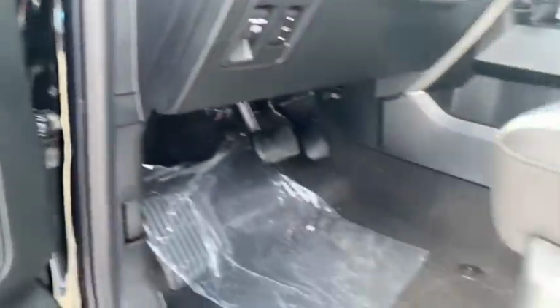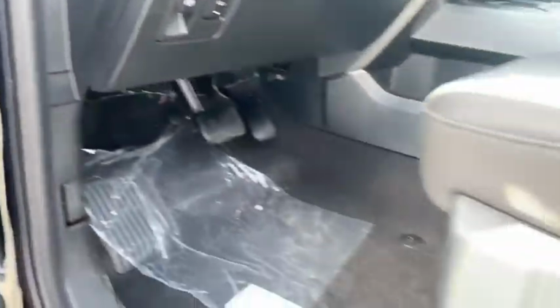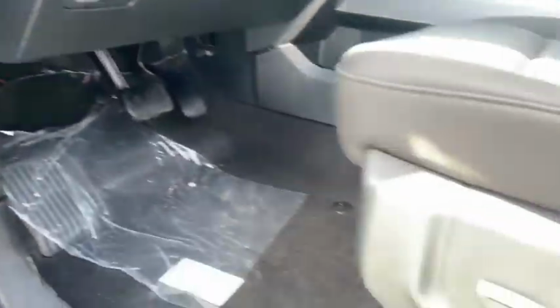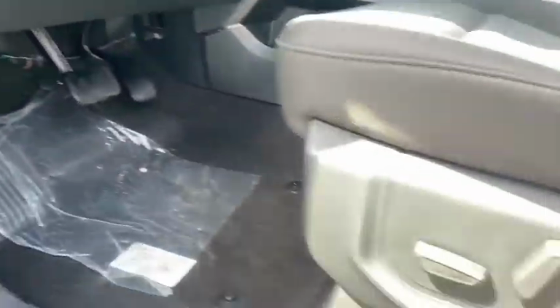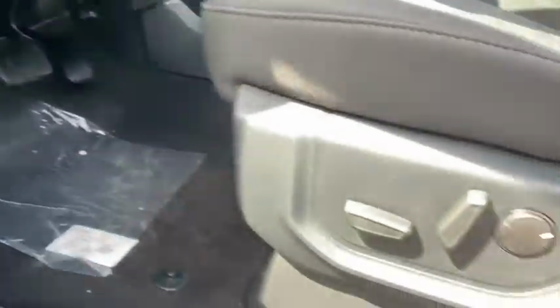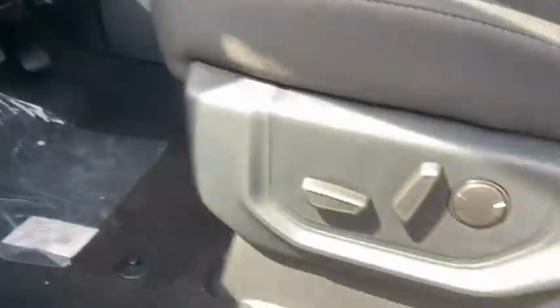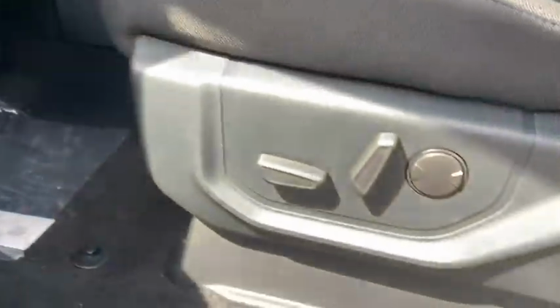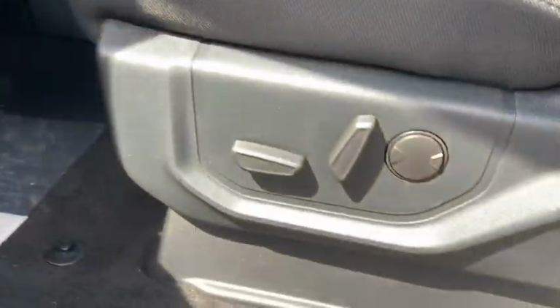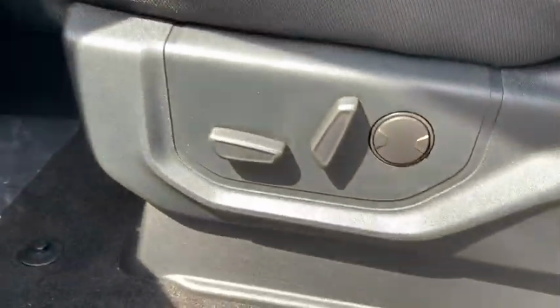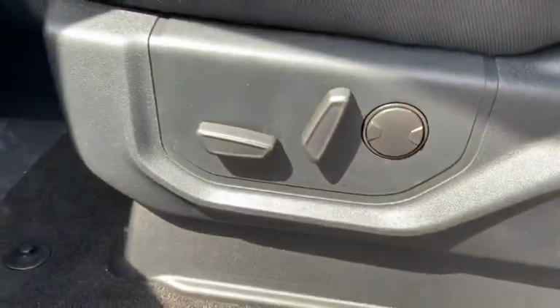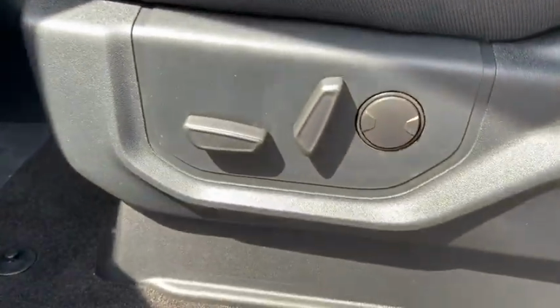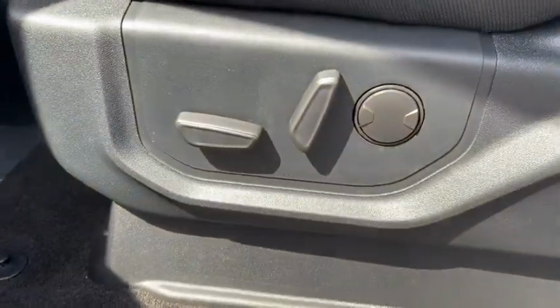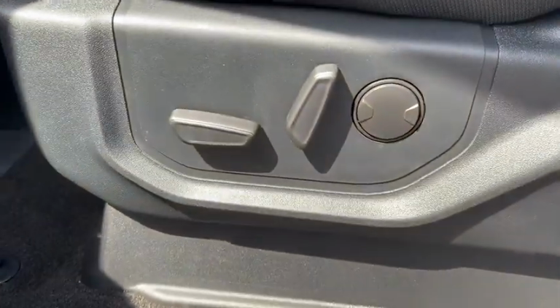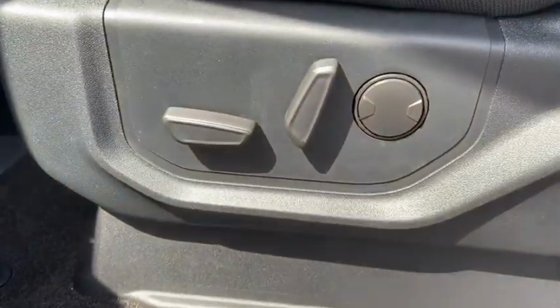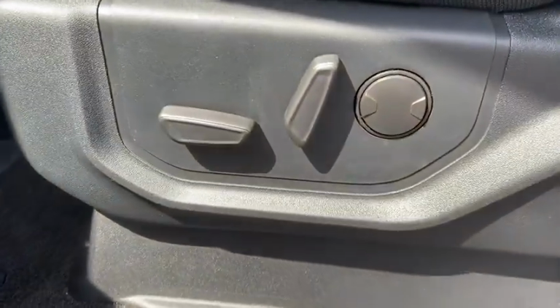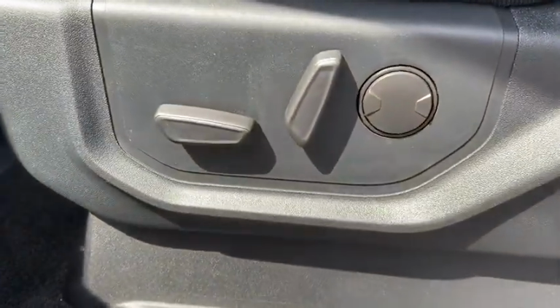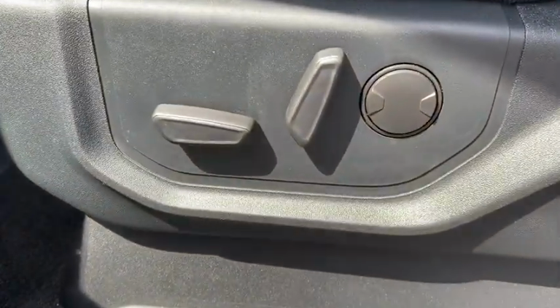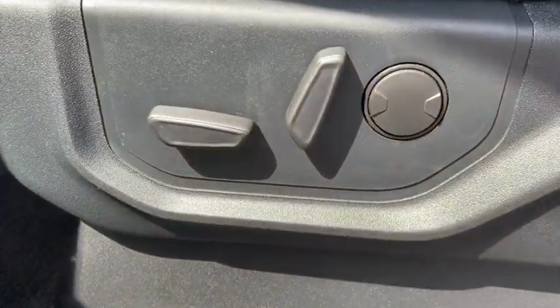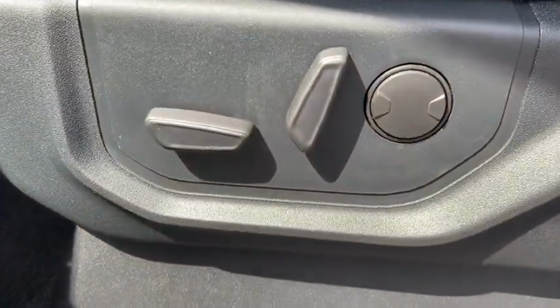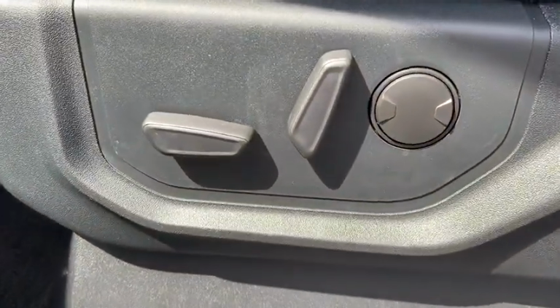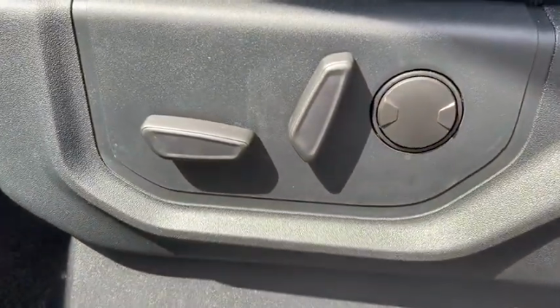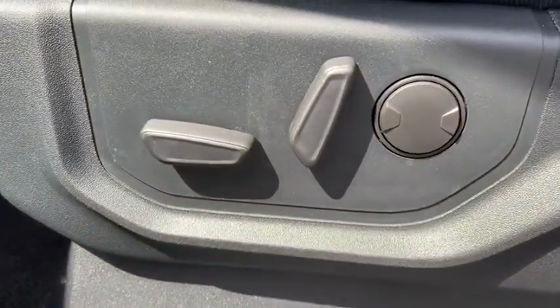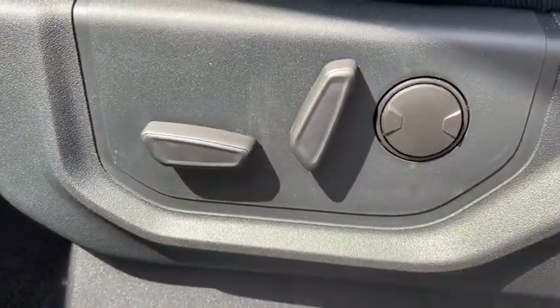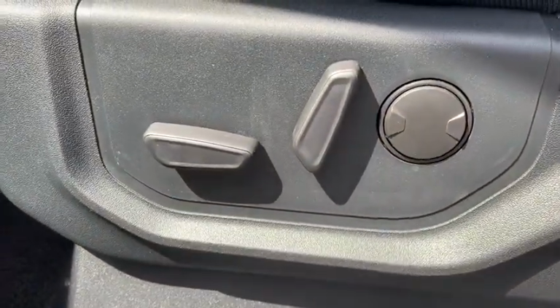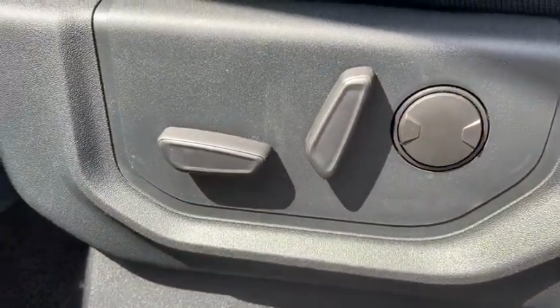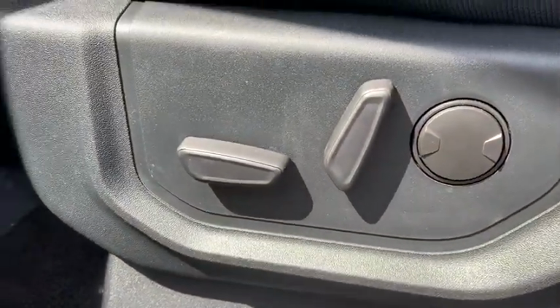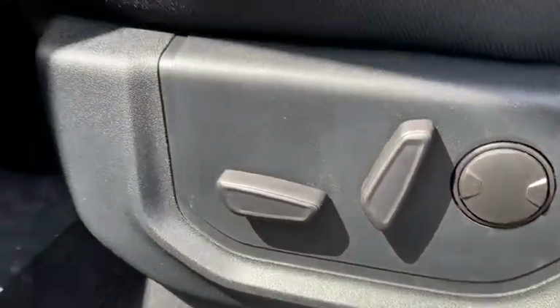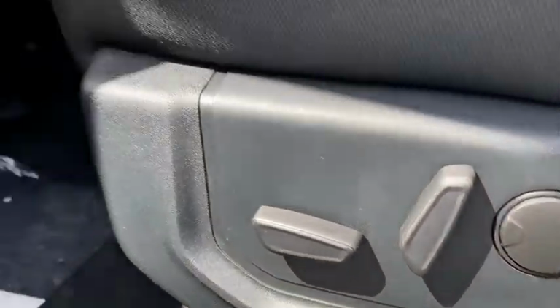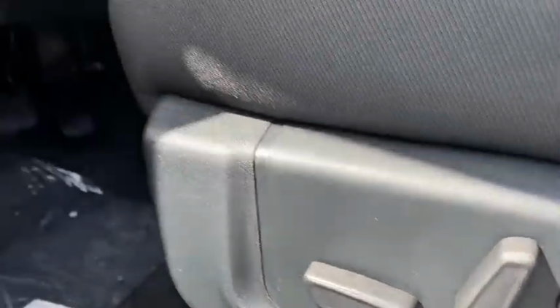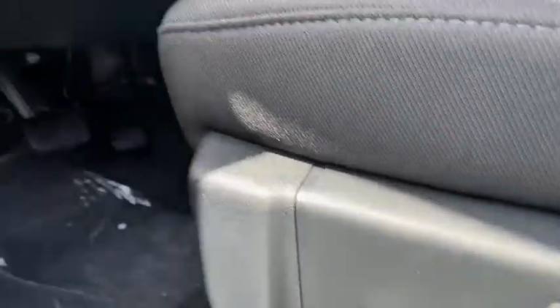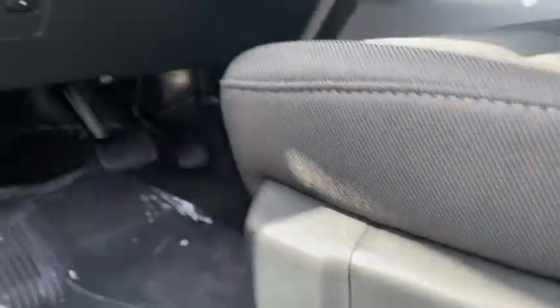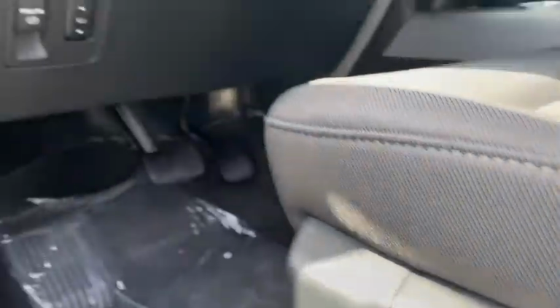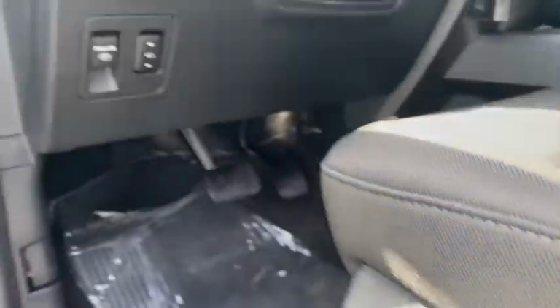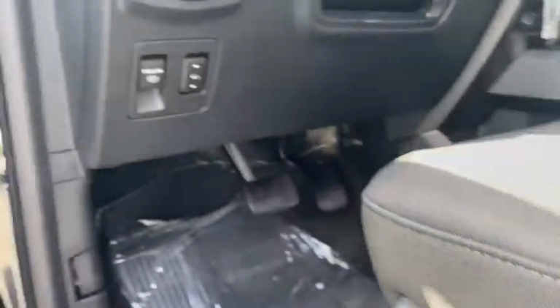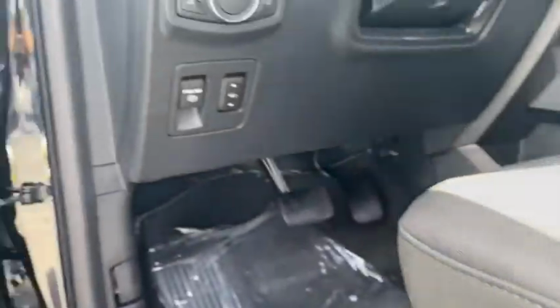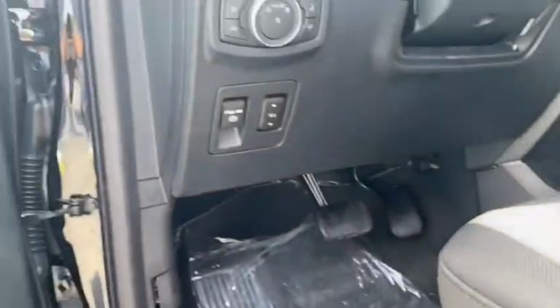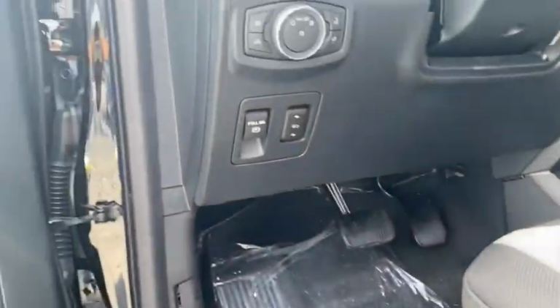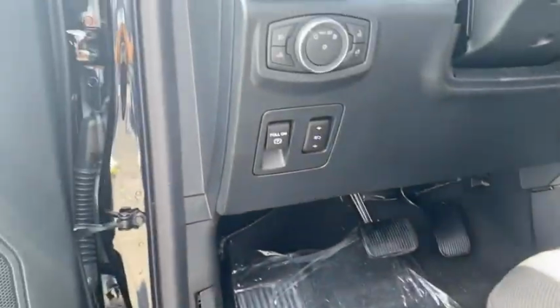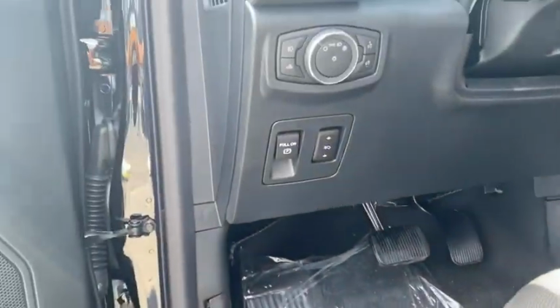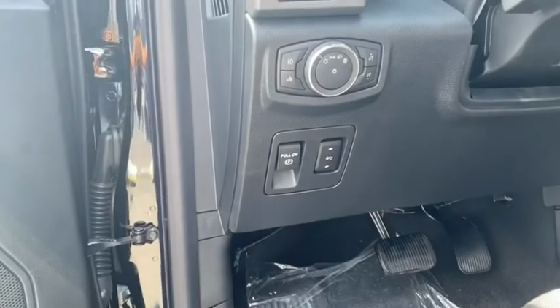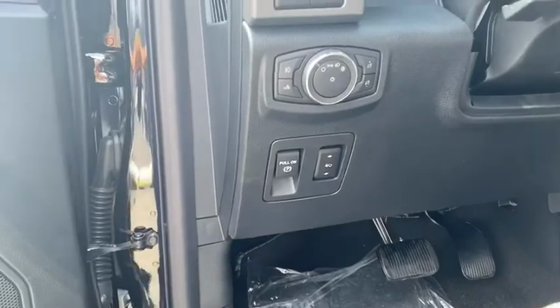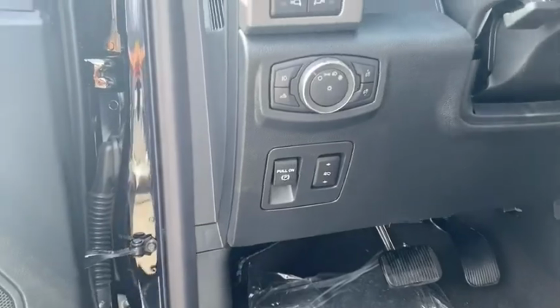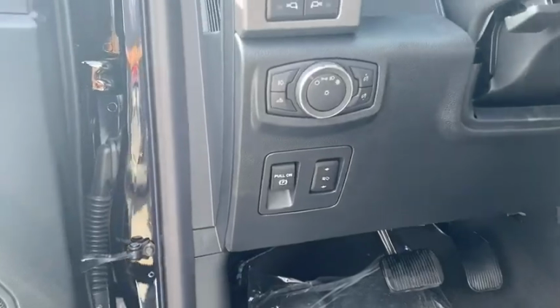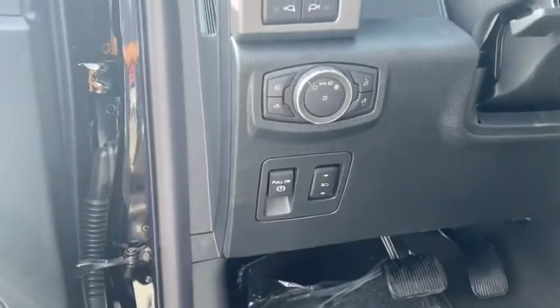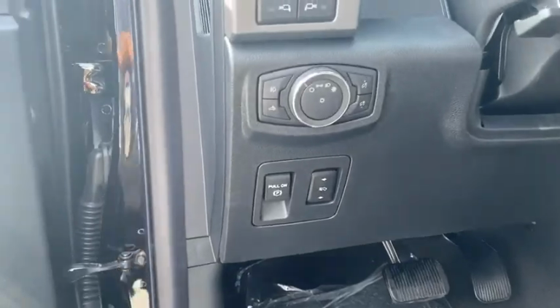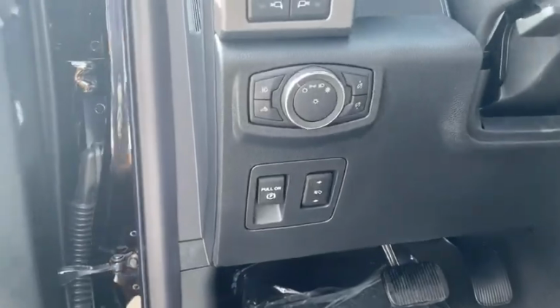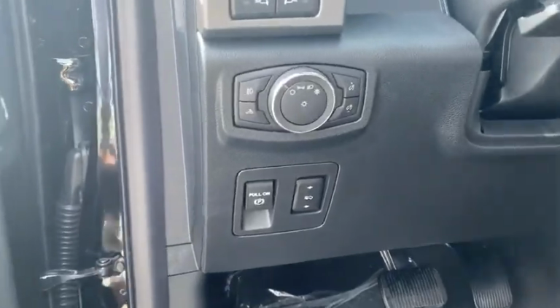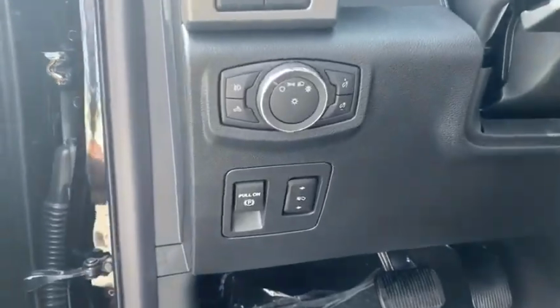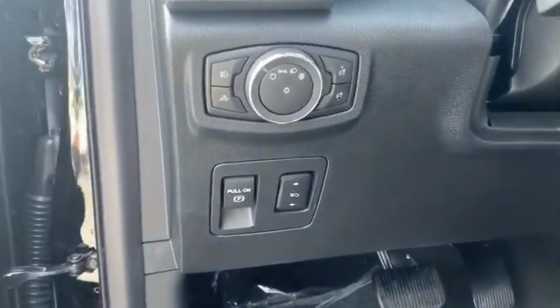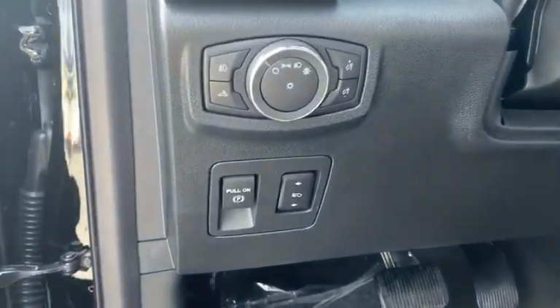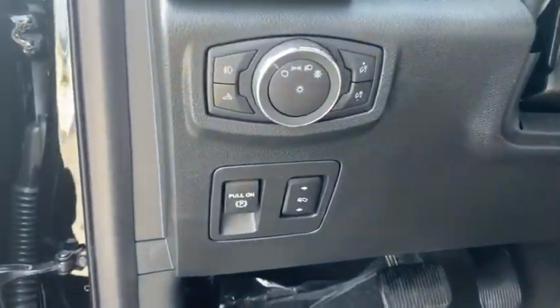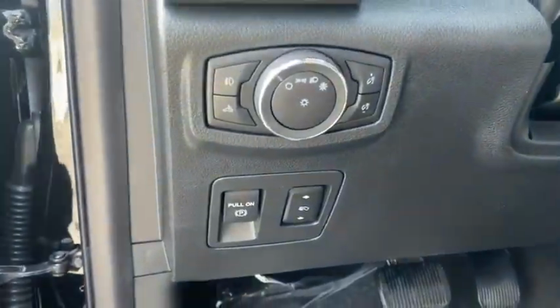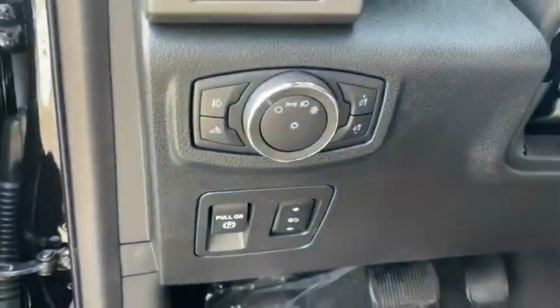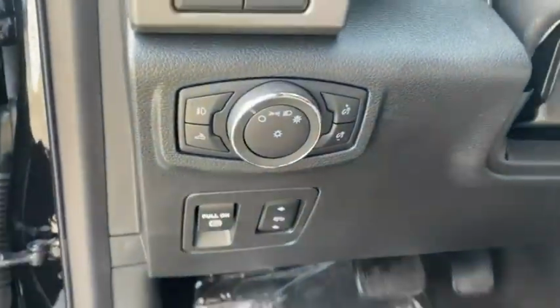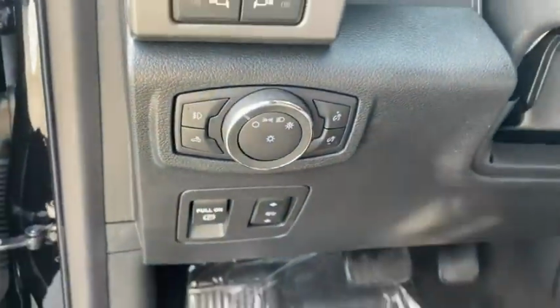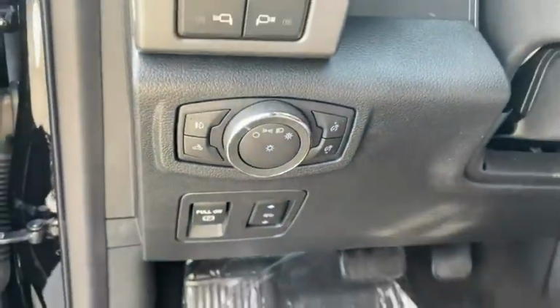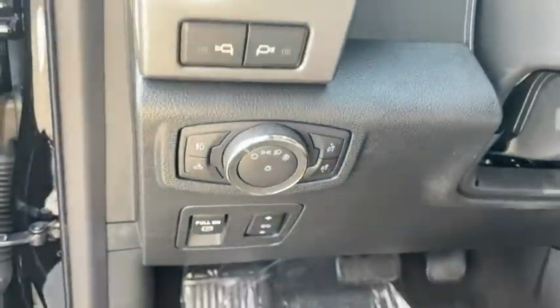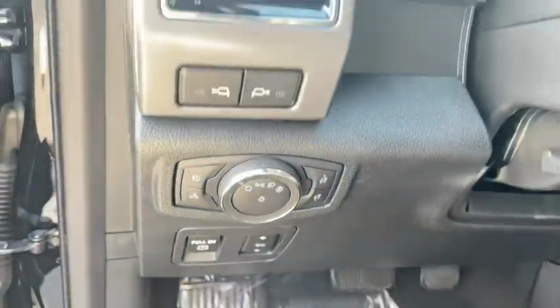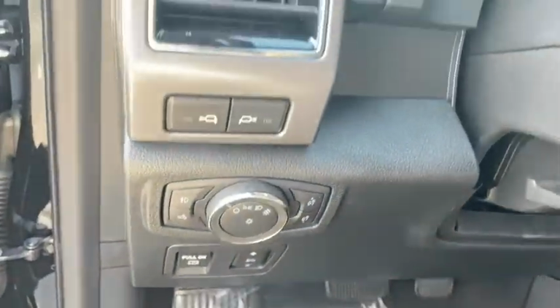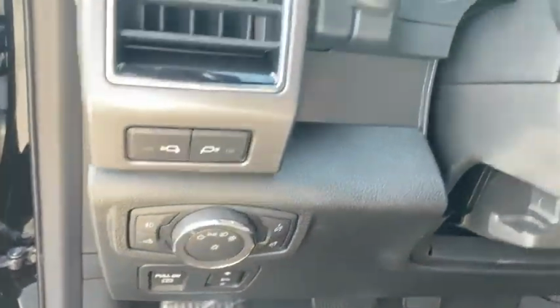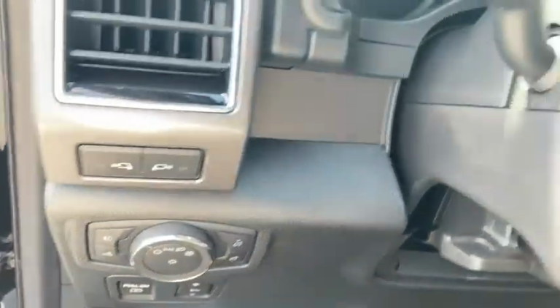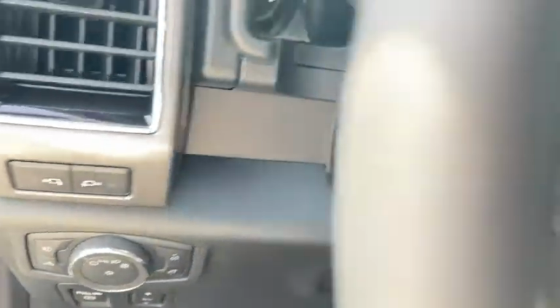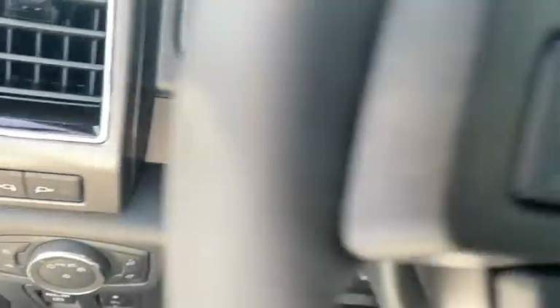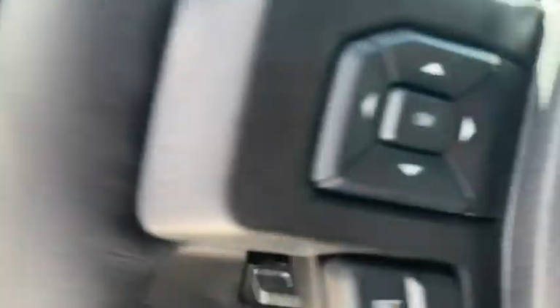Remote keyless entry, panic alarm, tilt steering wheel, driver vanity mirror, towing package, passenger vanity mirror.